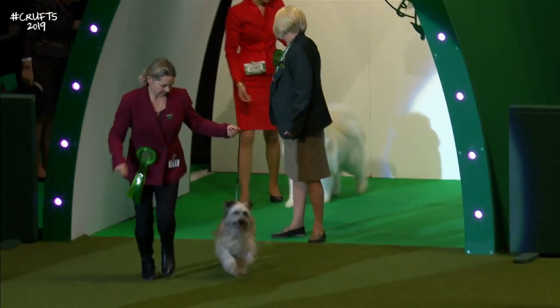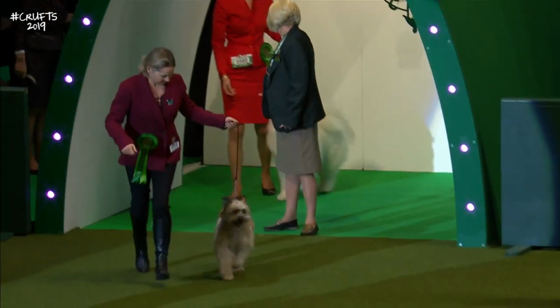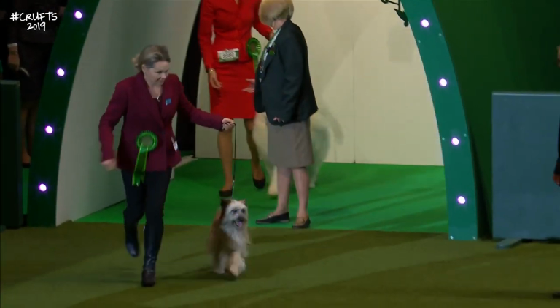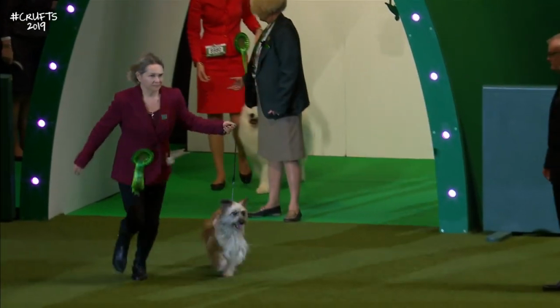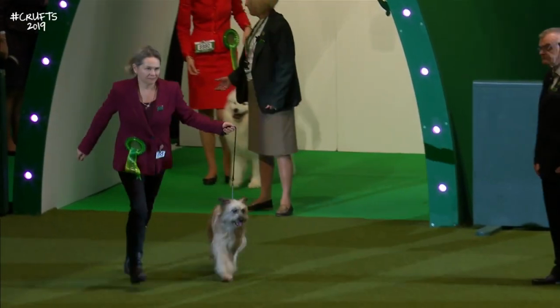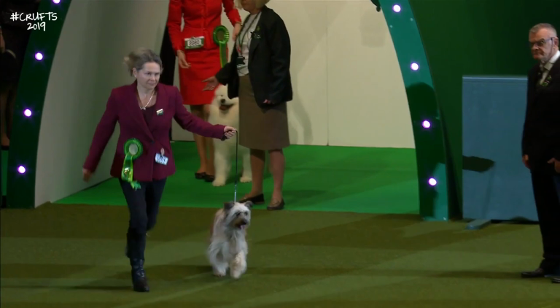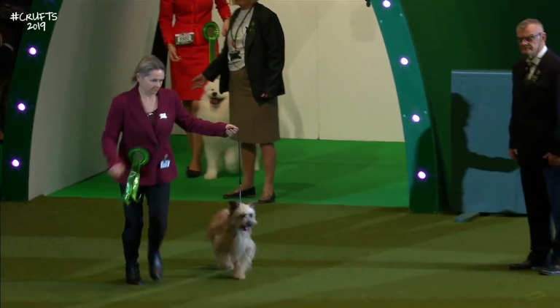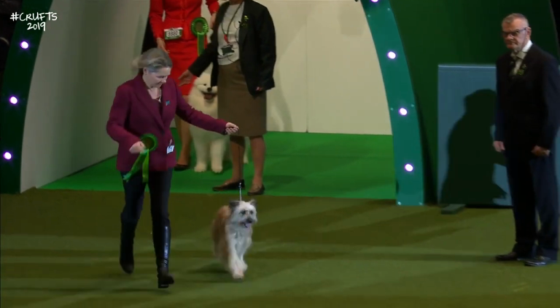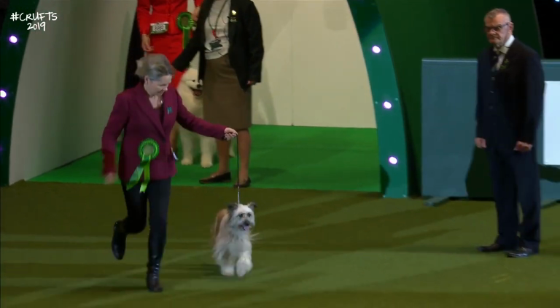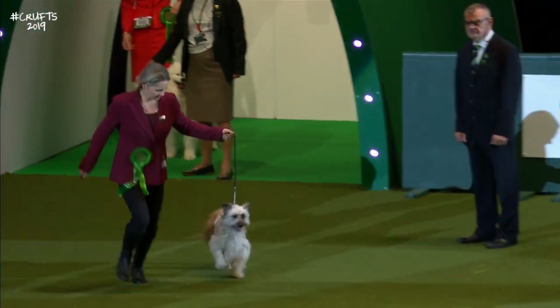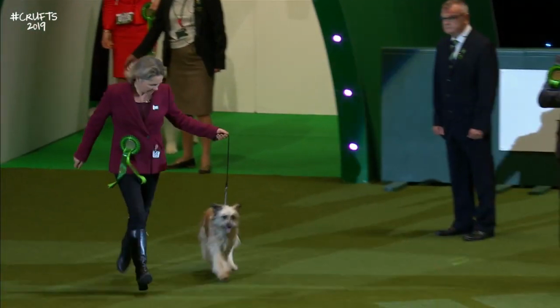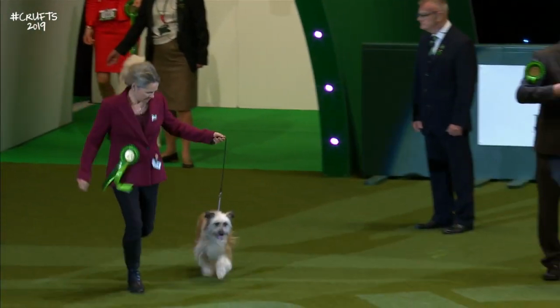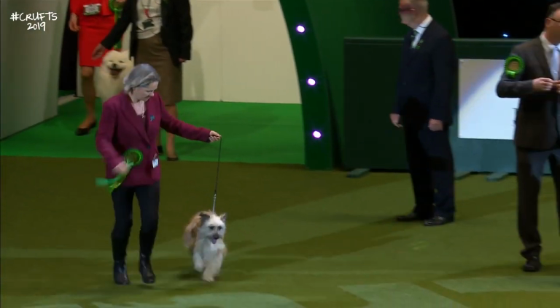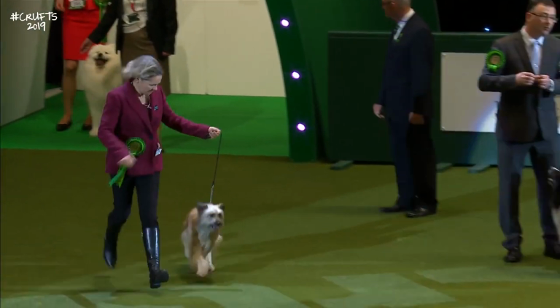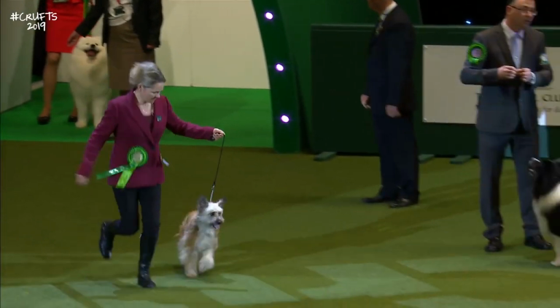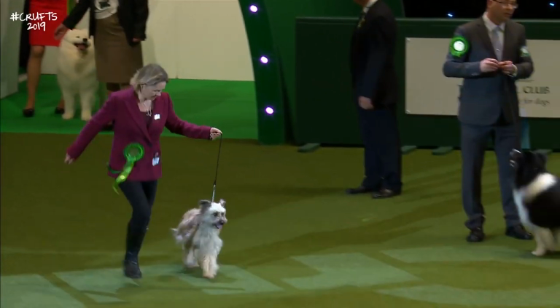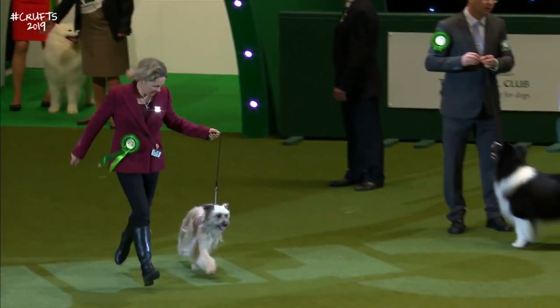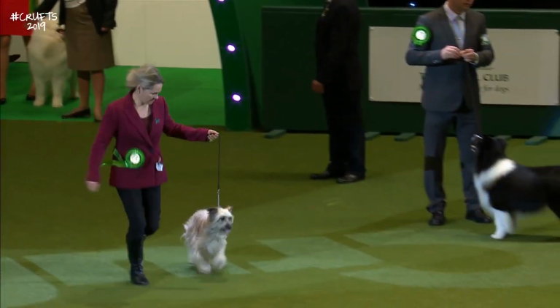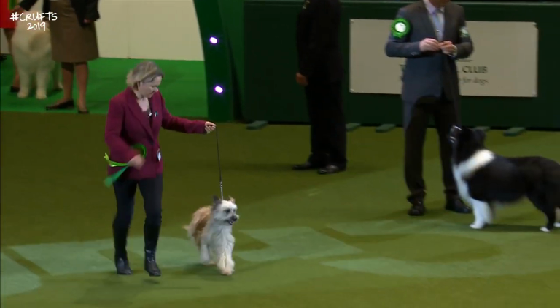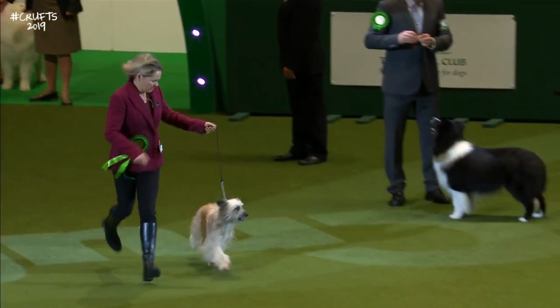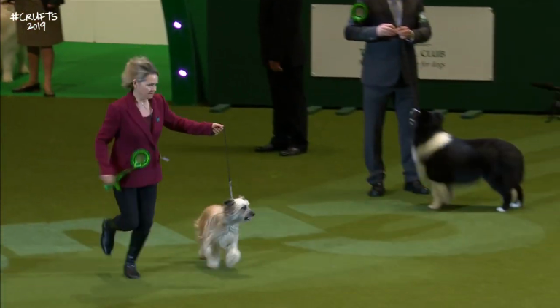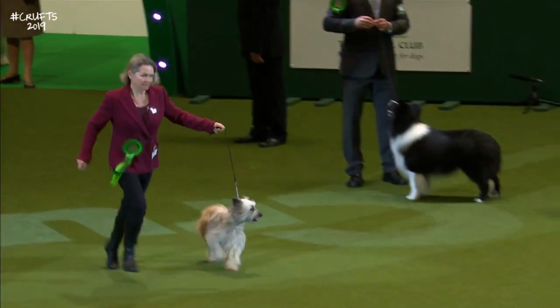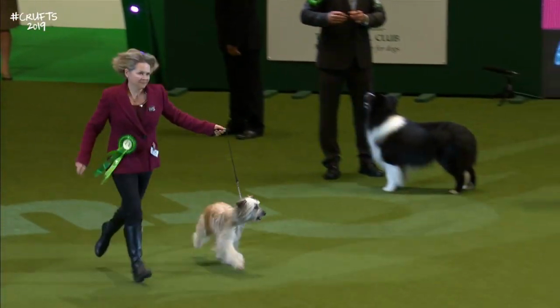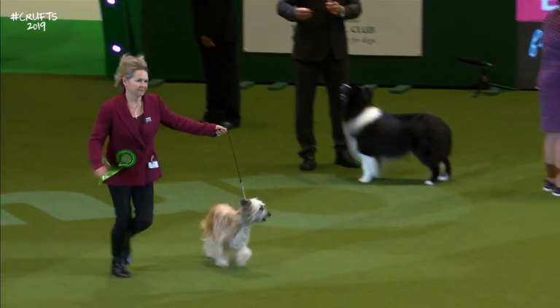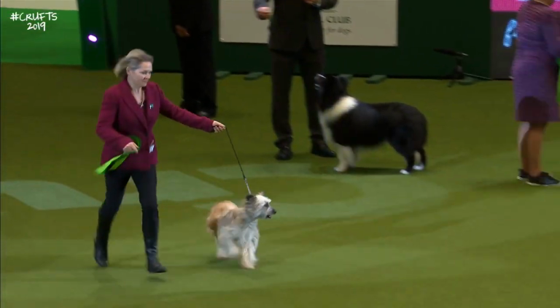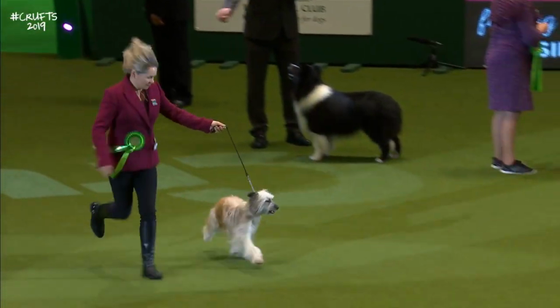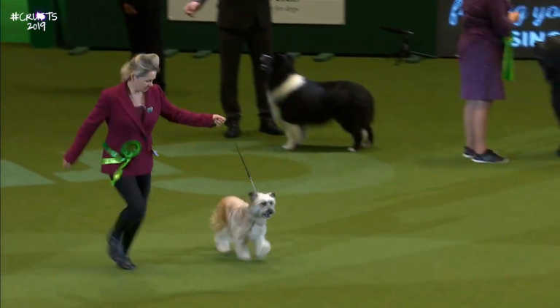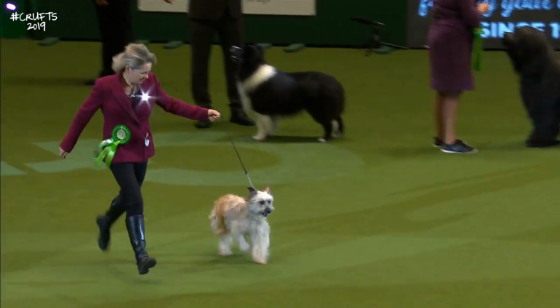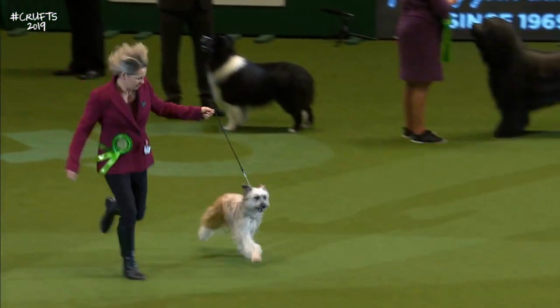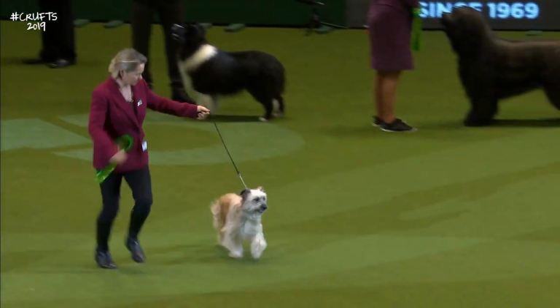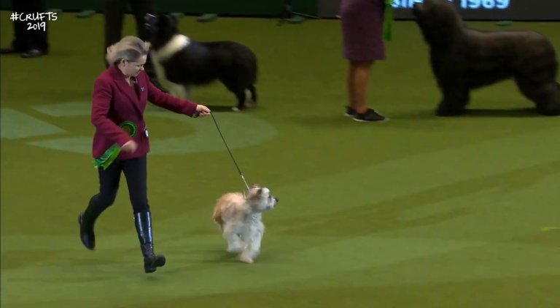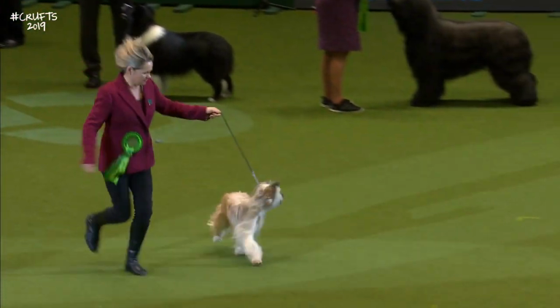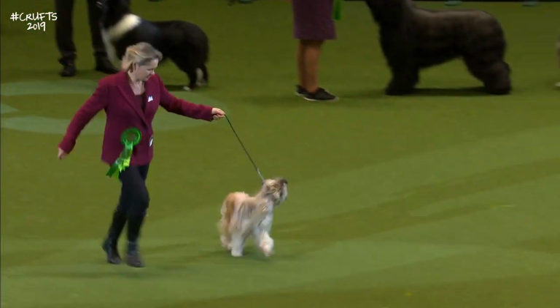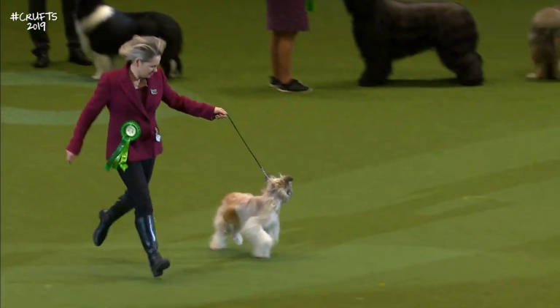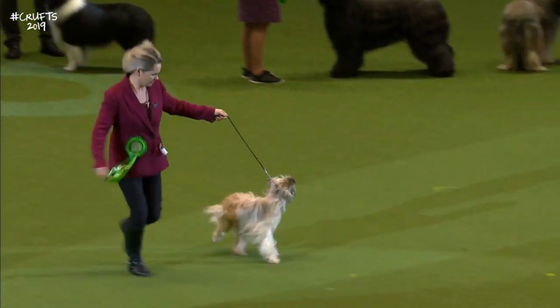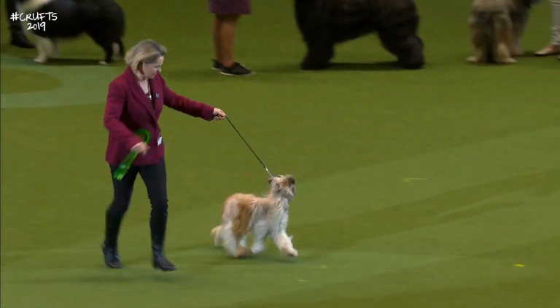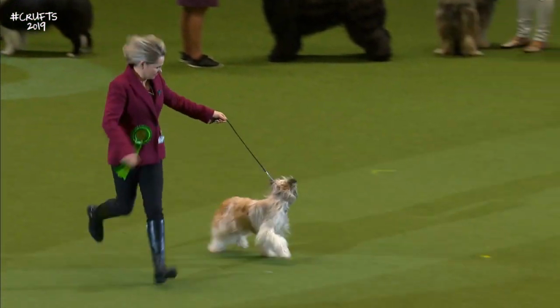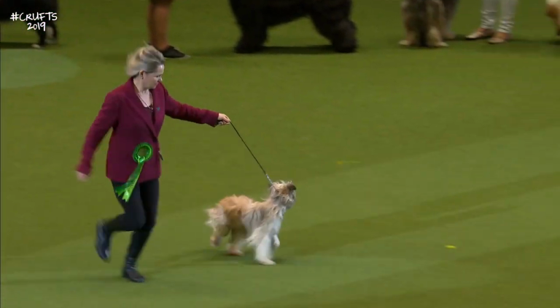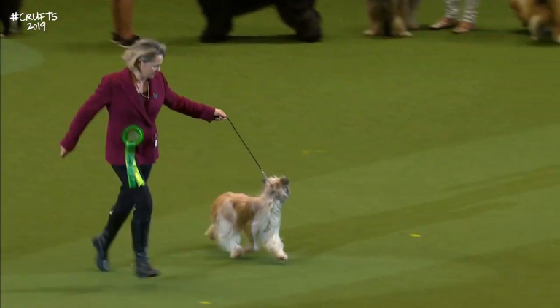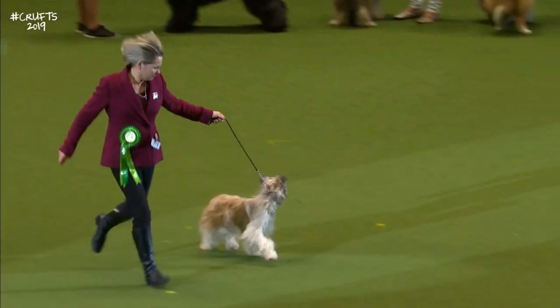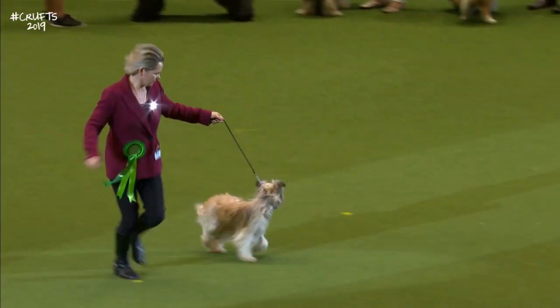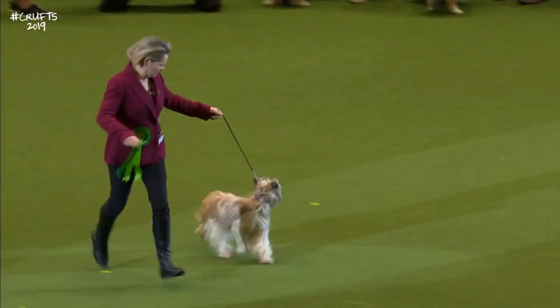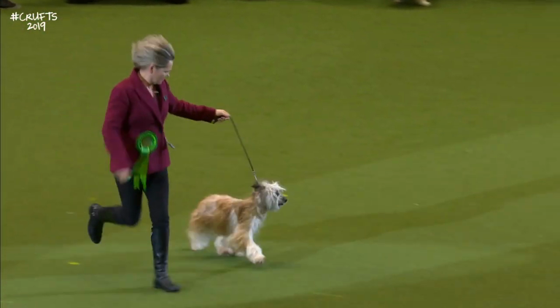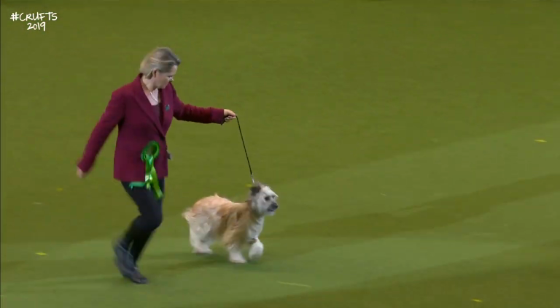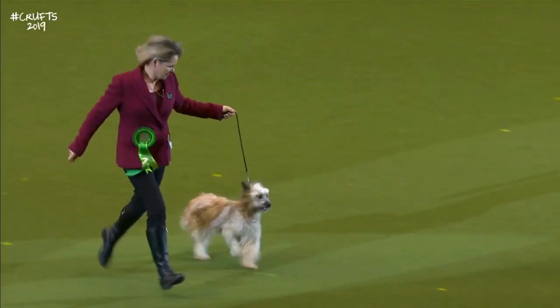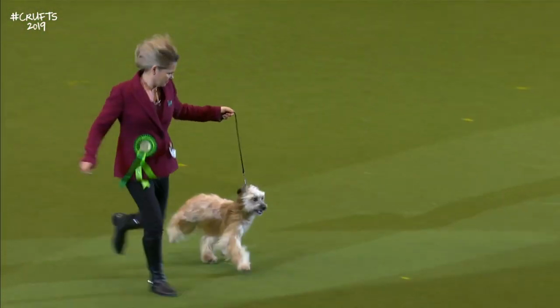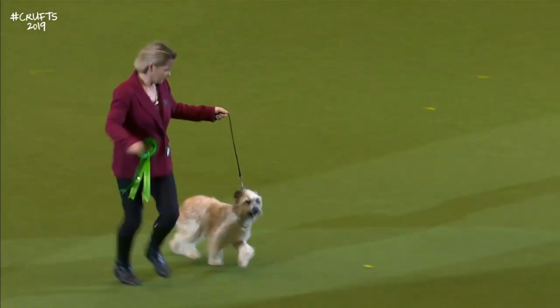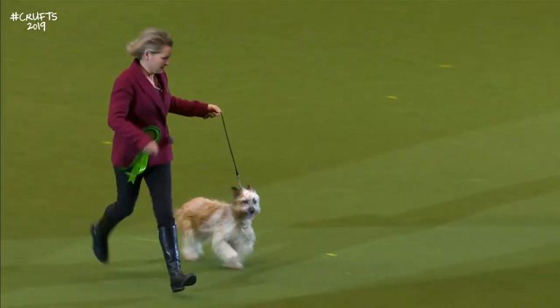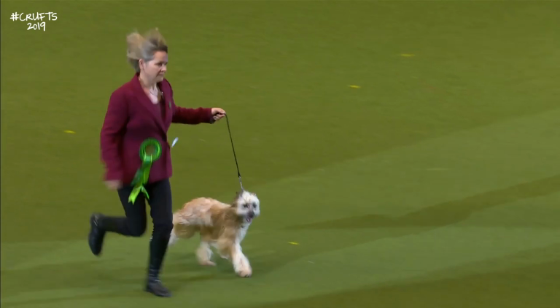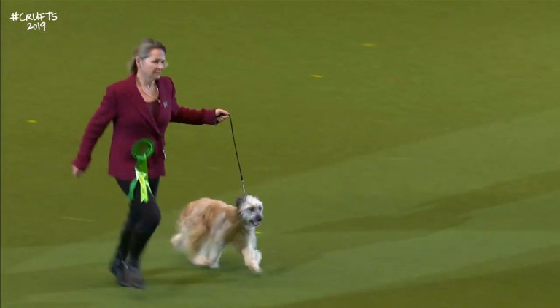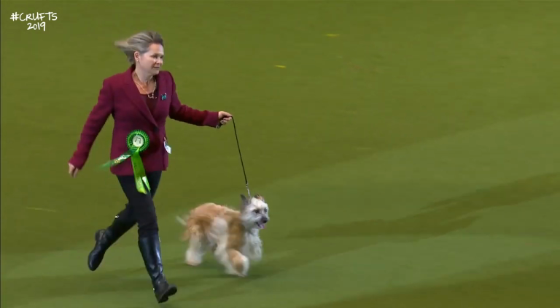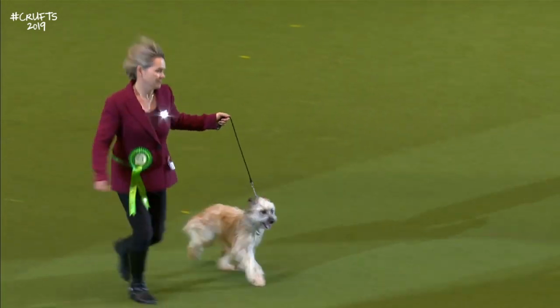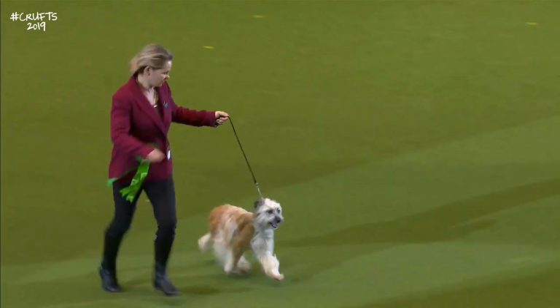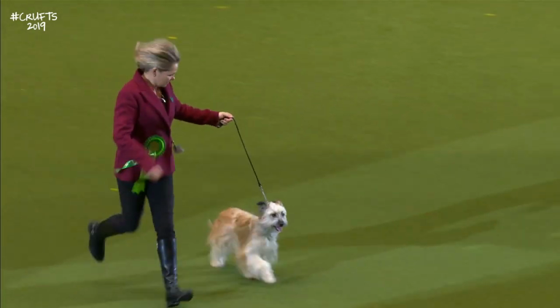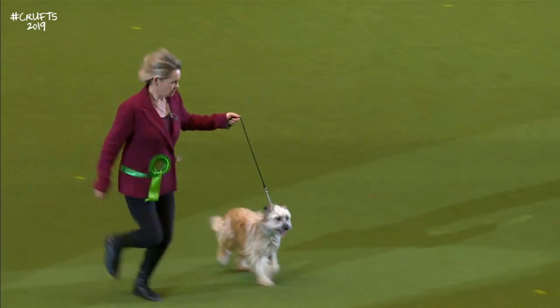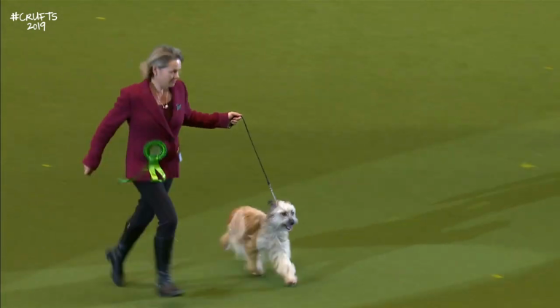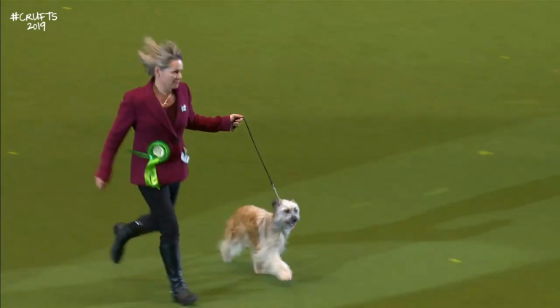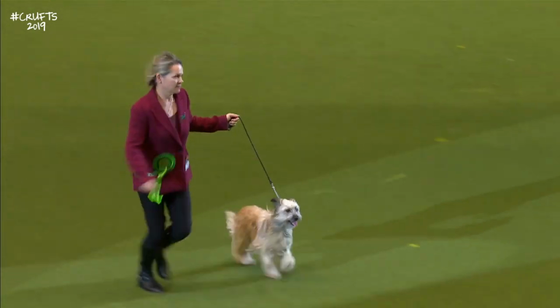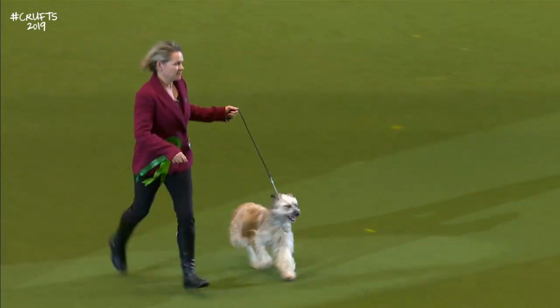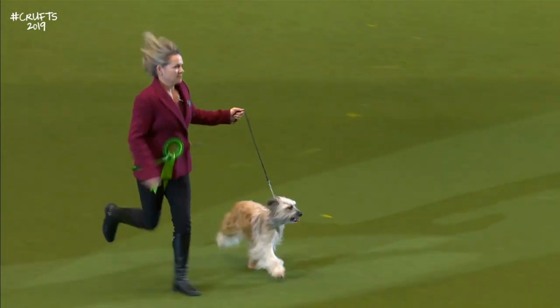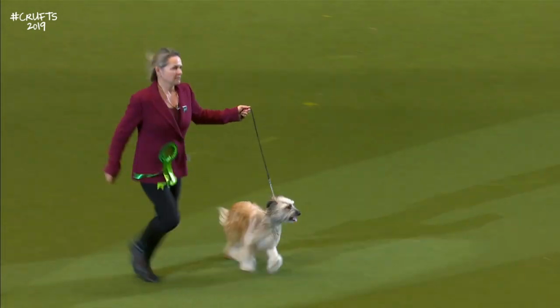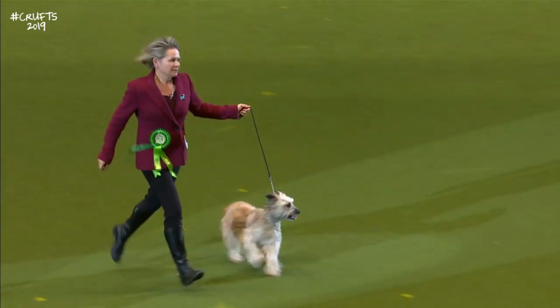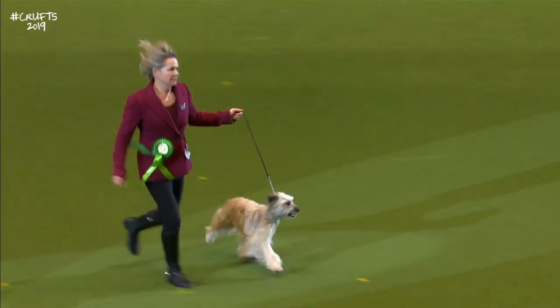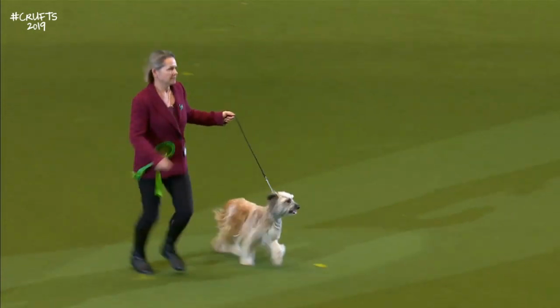The Pyrenean Sheepdog, long-haired. And here's the Pyrenean Sheepdog. Often used to work the flocks with the Pyrenean Mountain Dog as the guard.